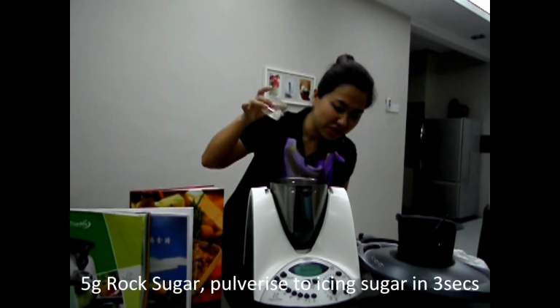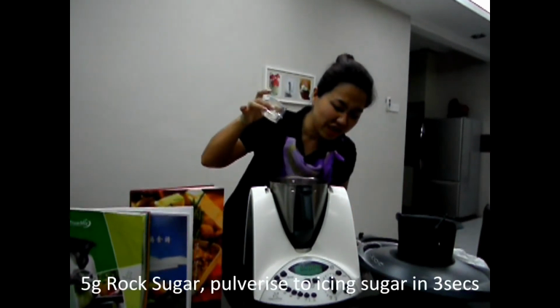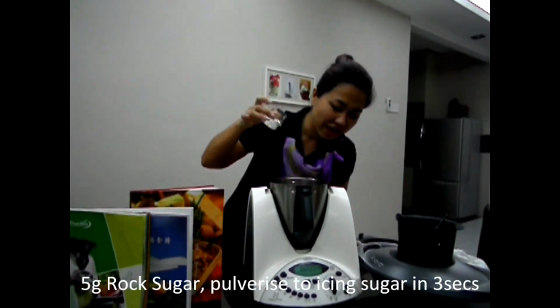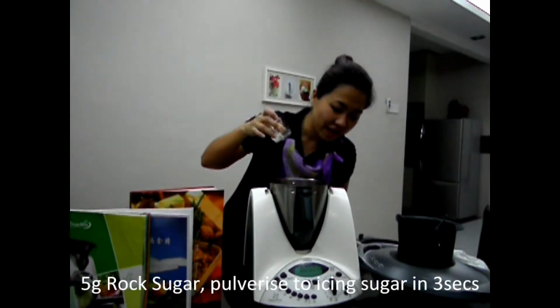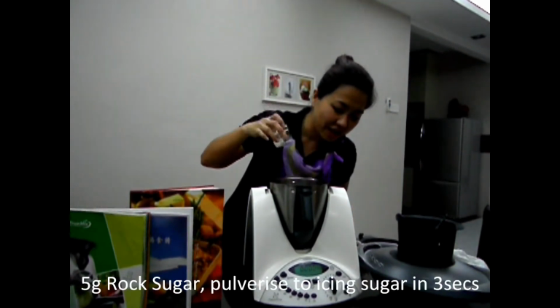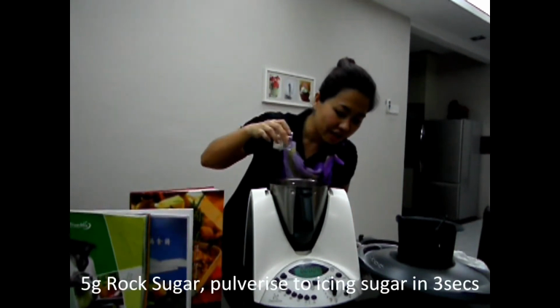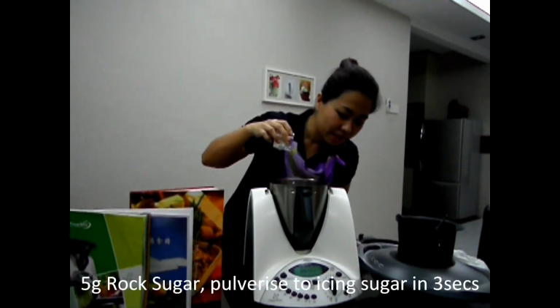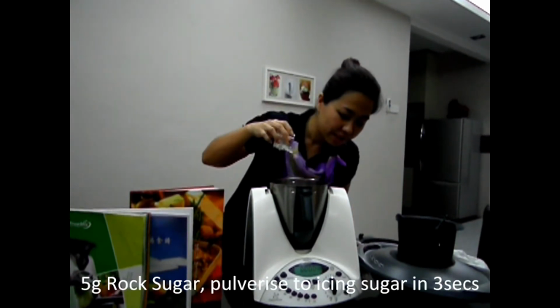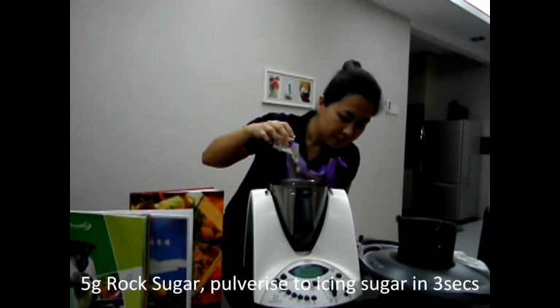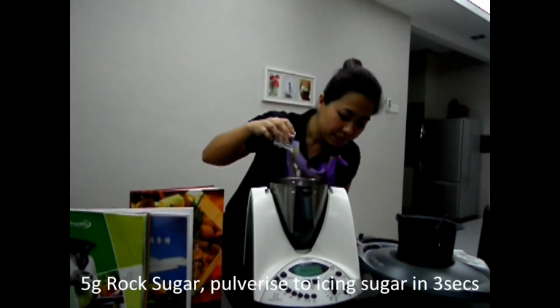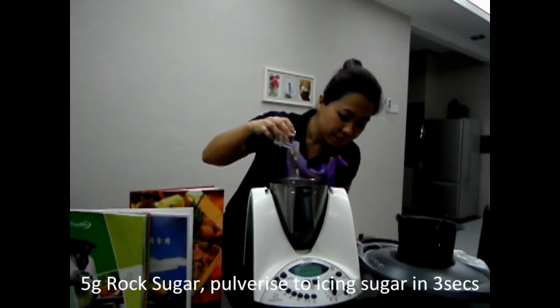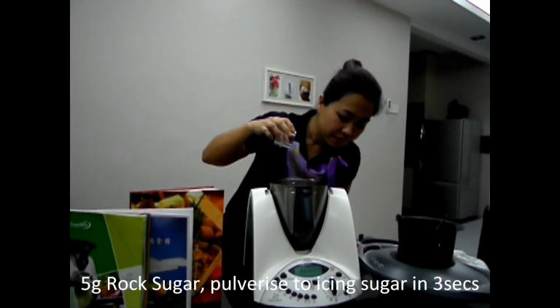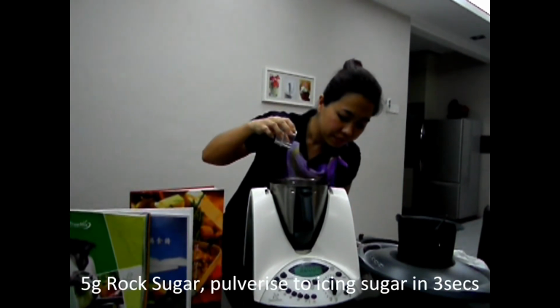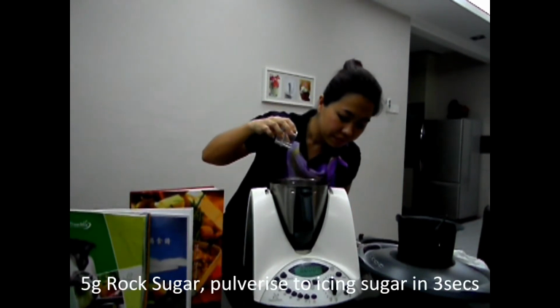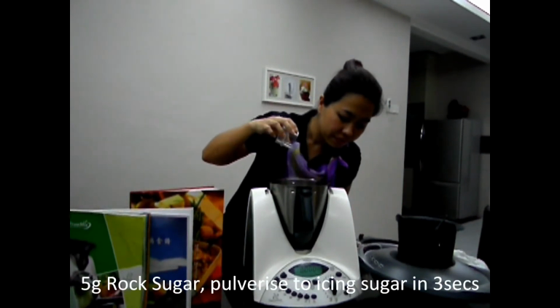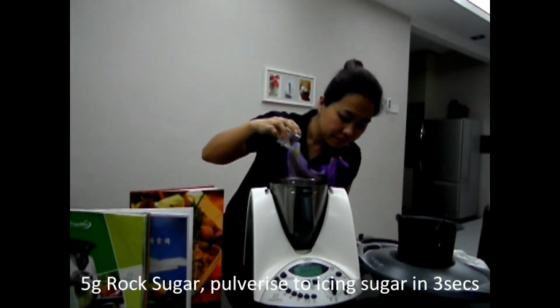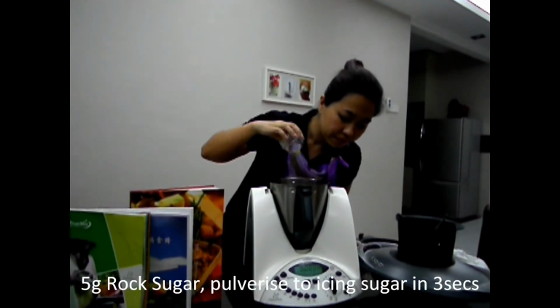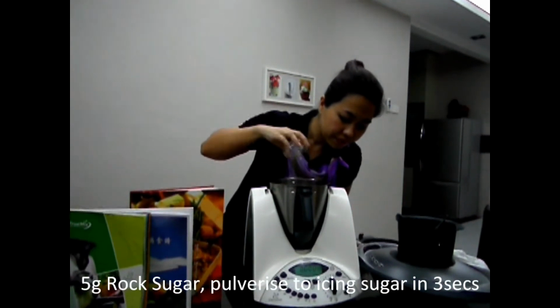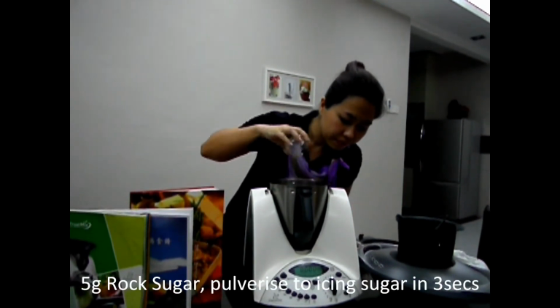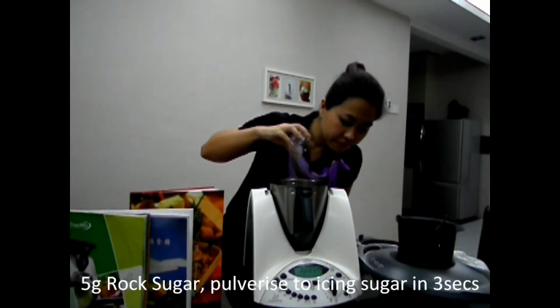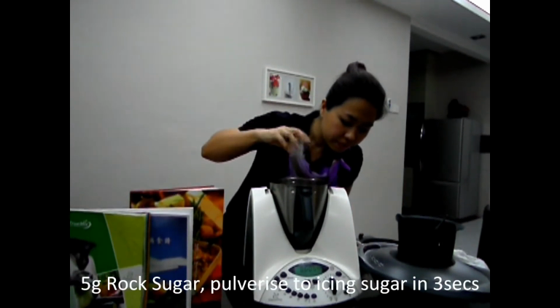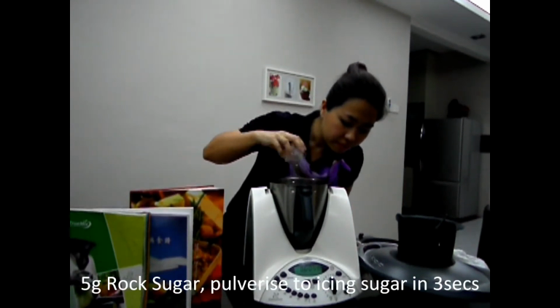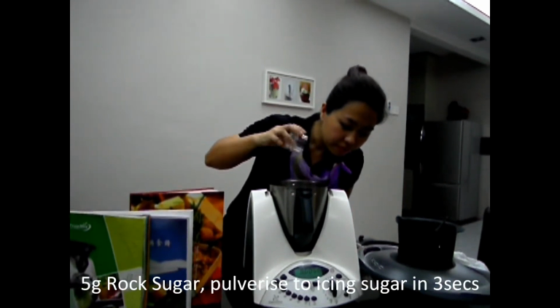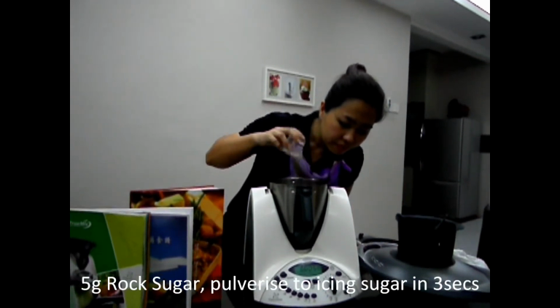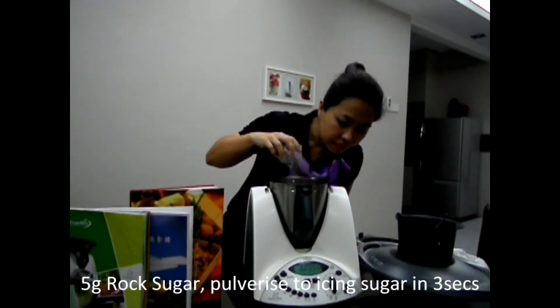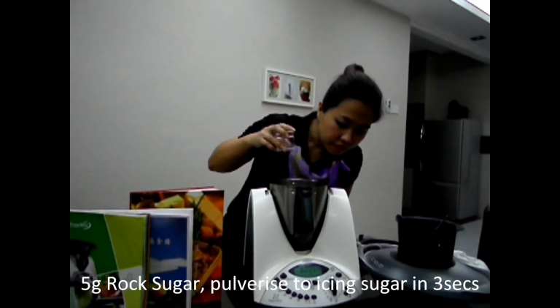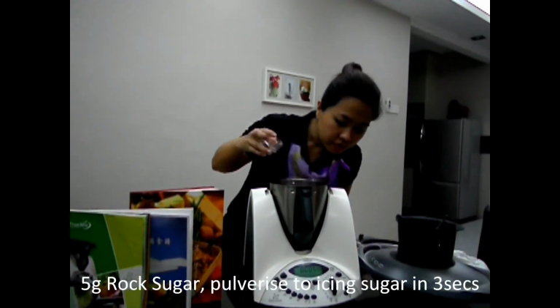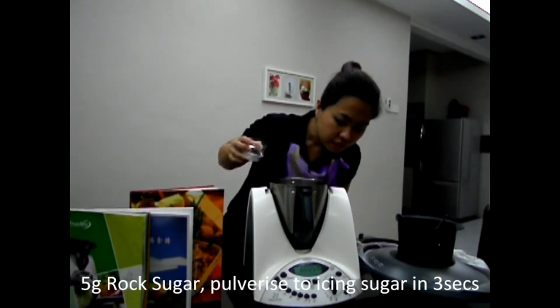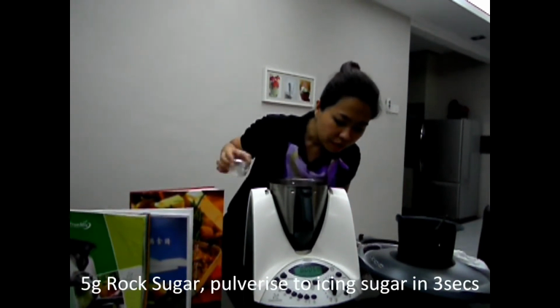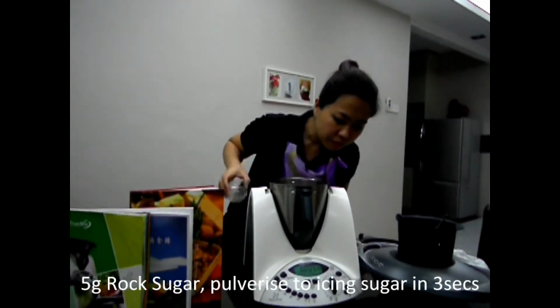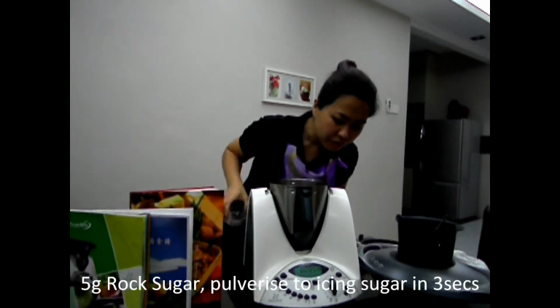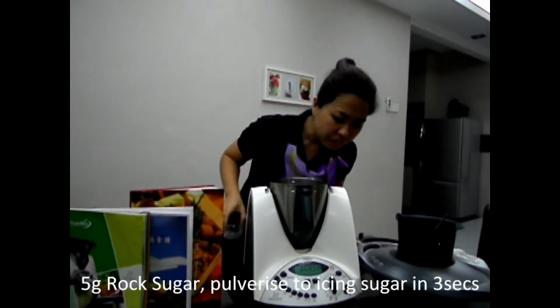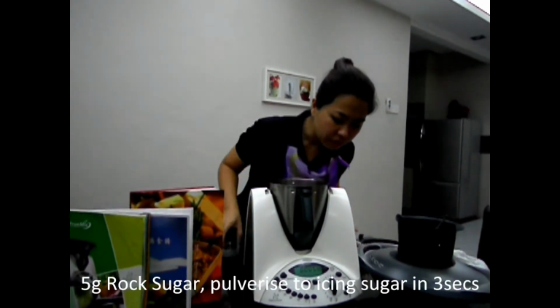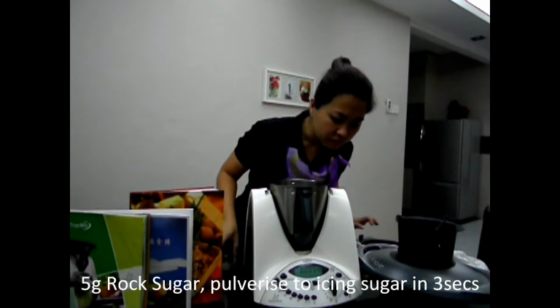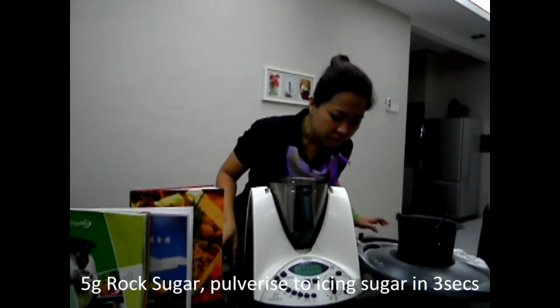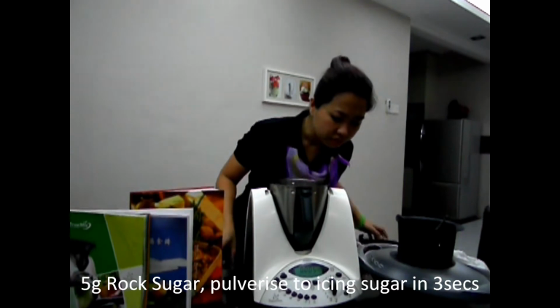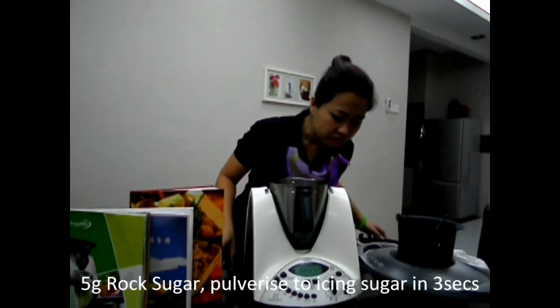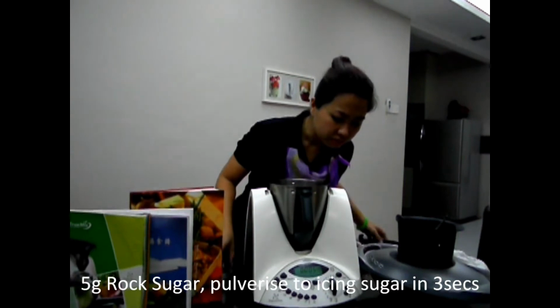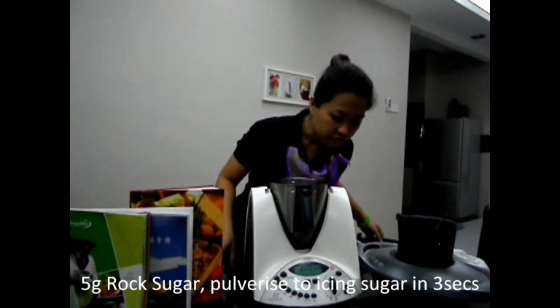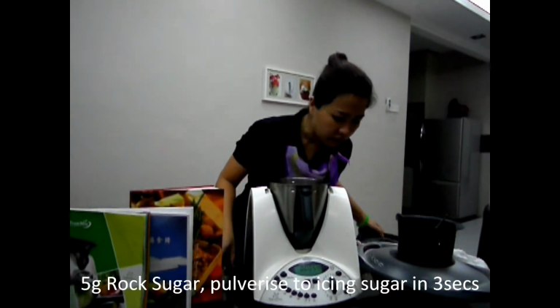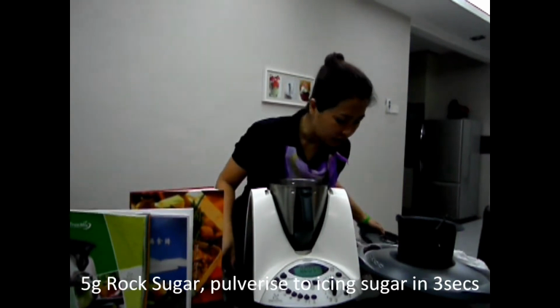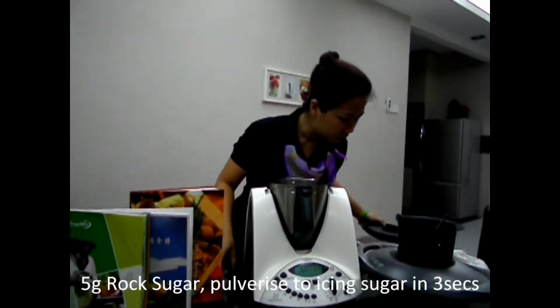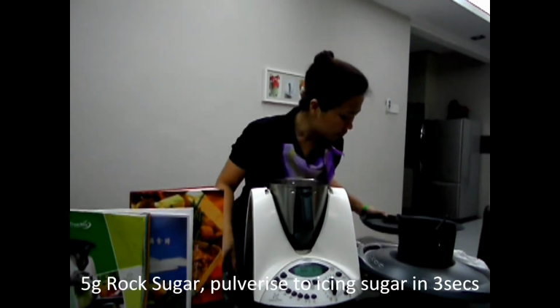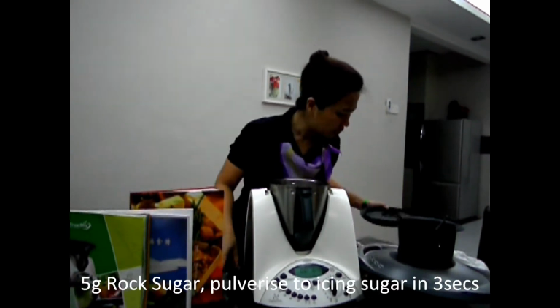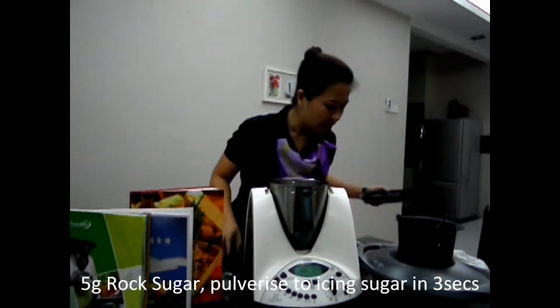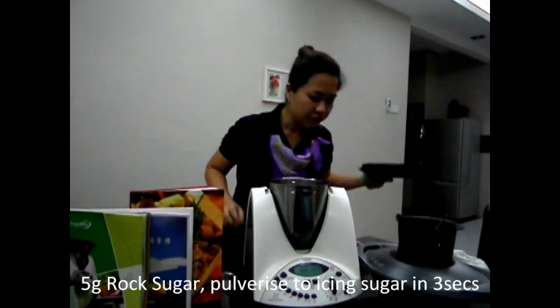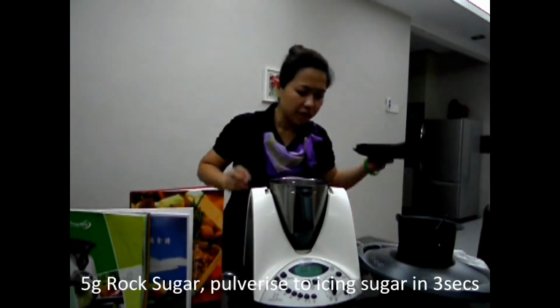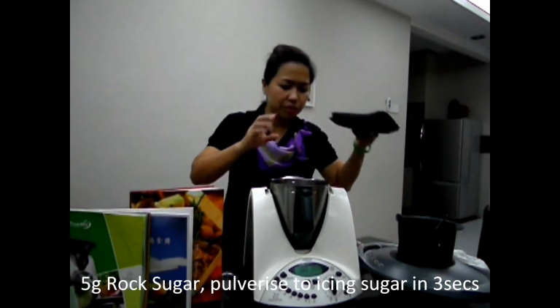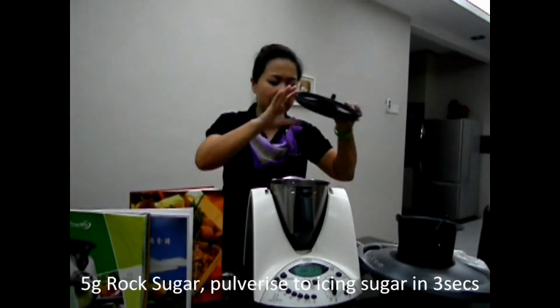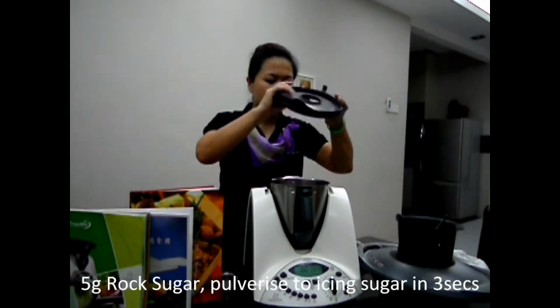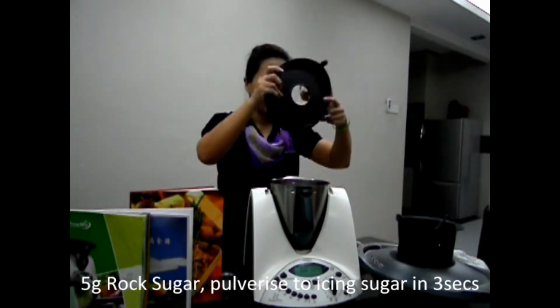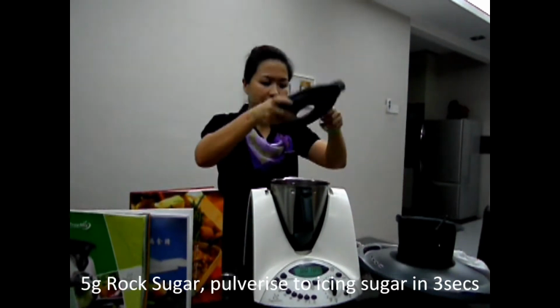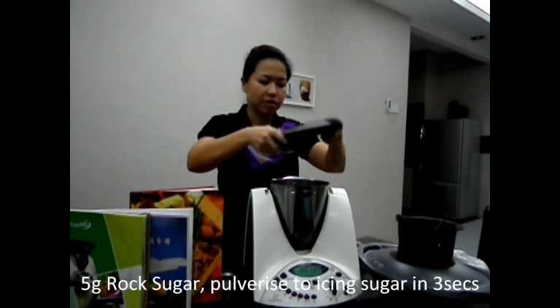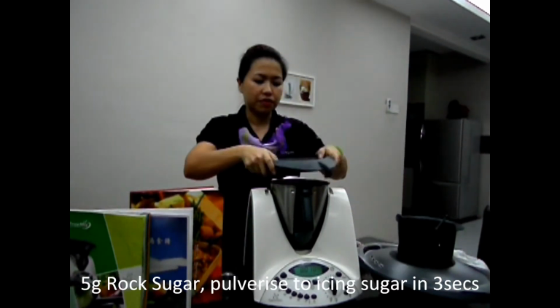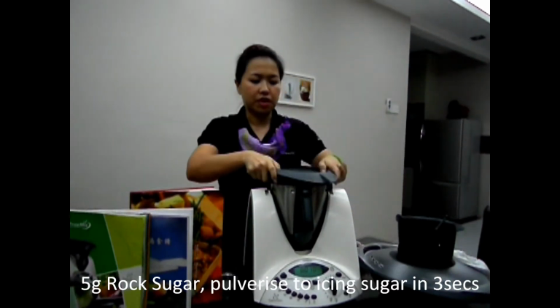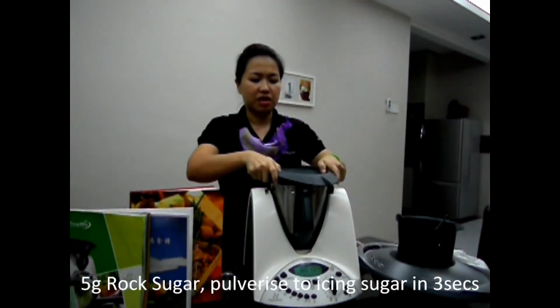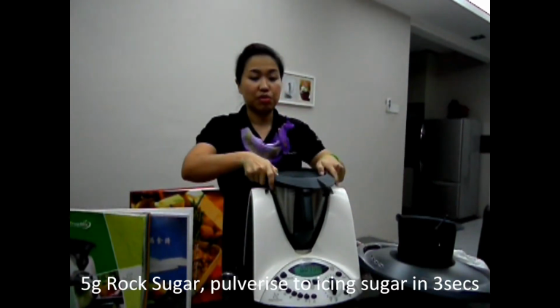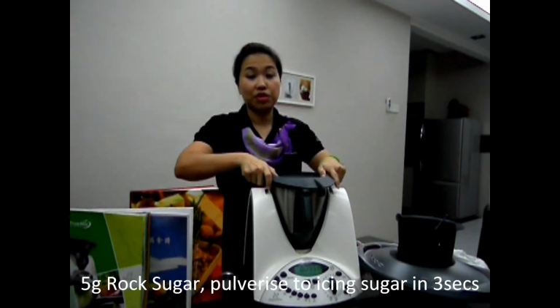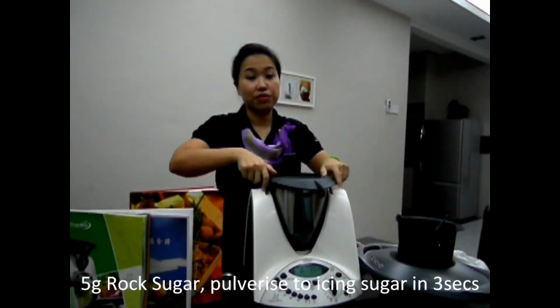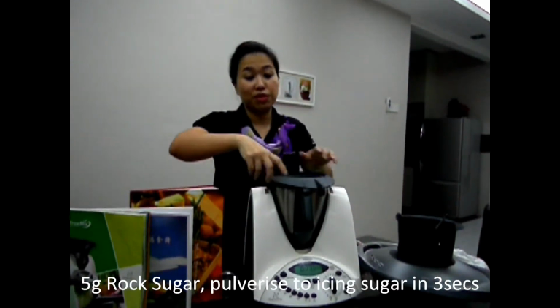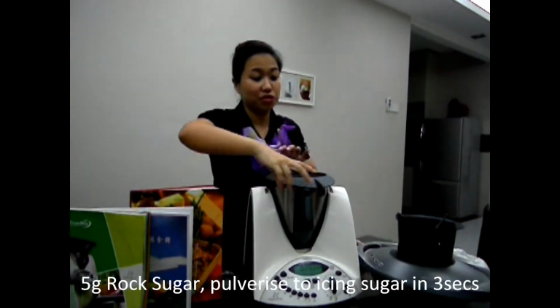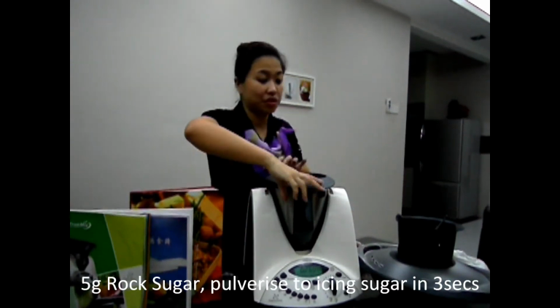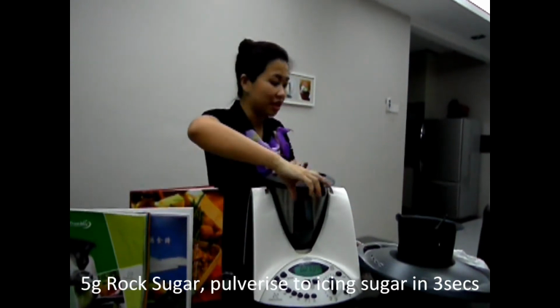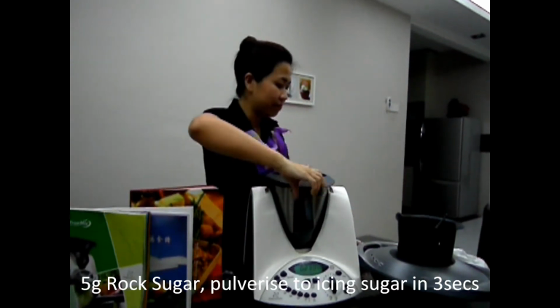It's really hard. I put about 5 to 10 grams of rock sugar.